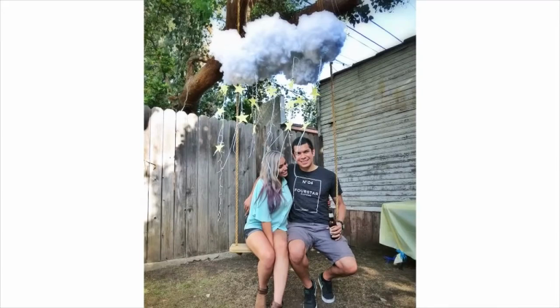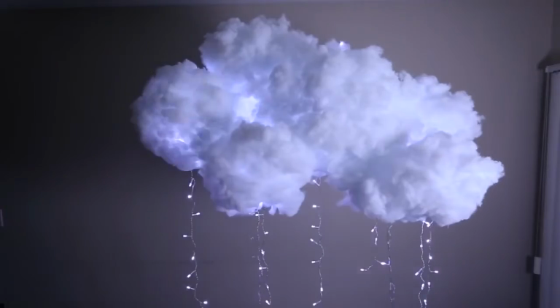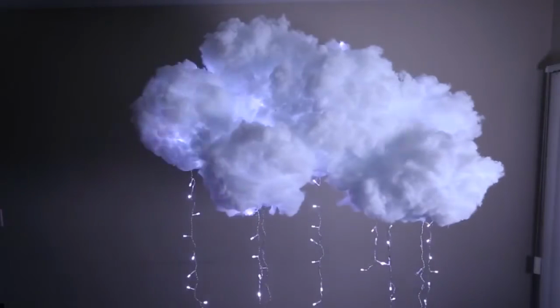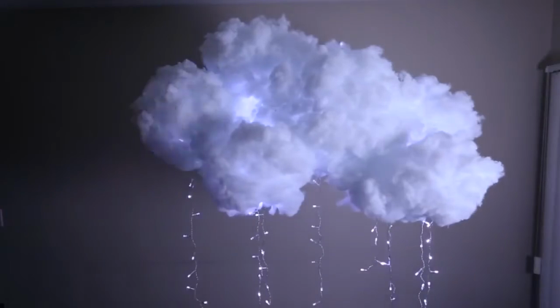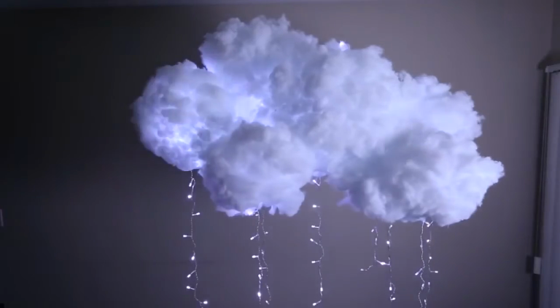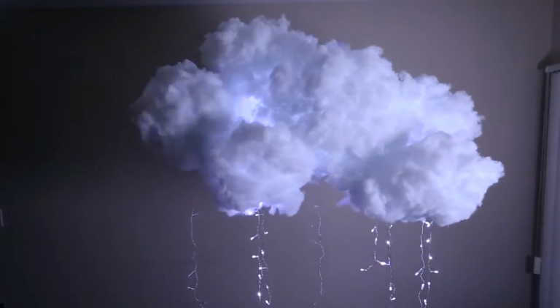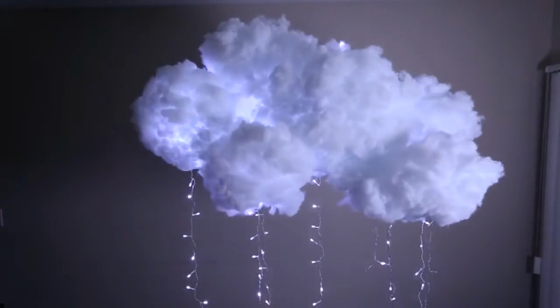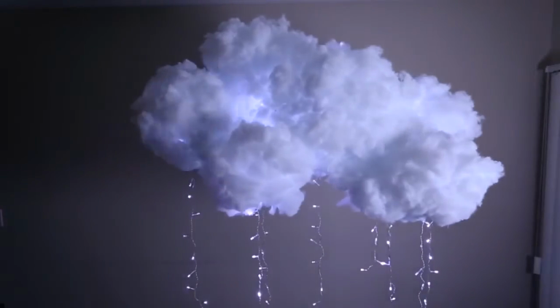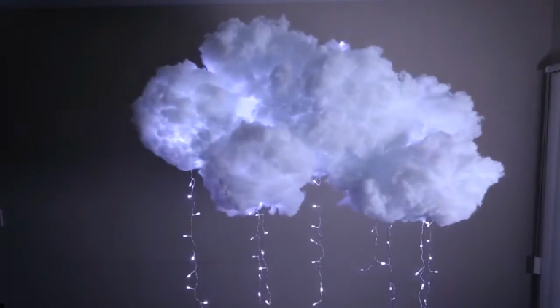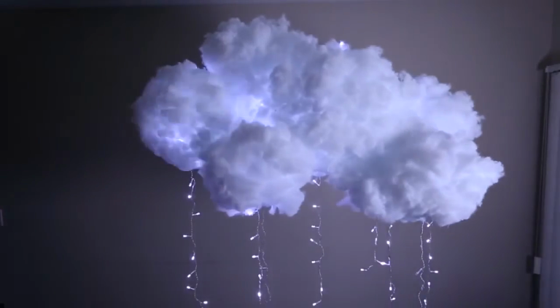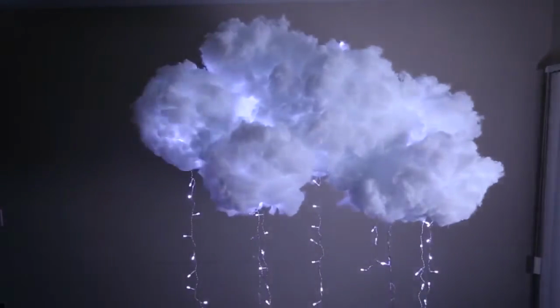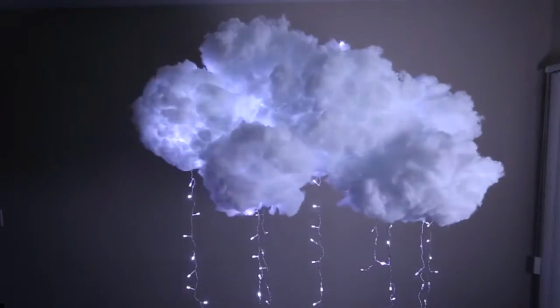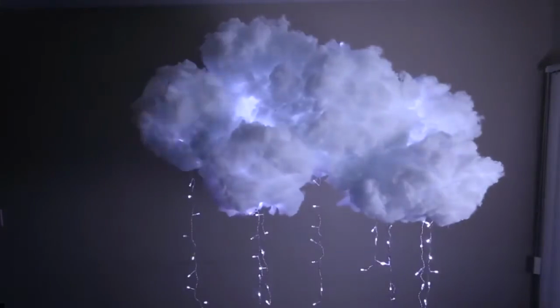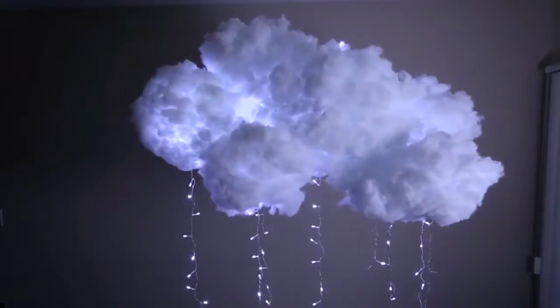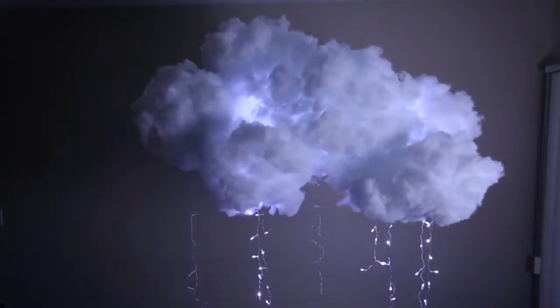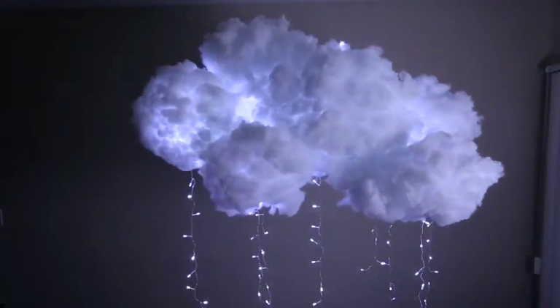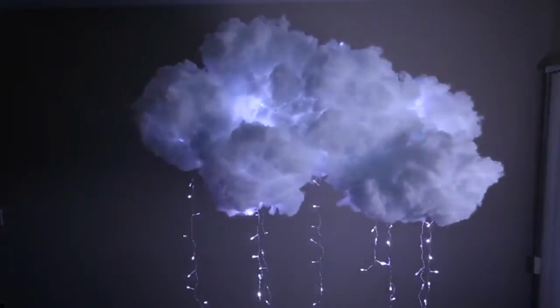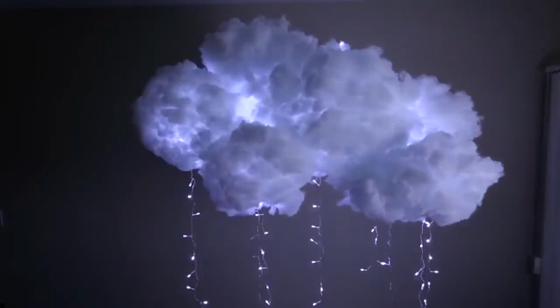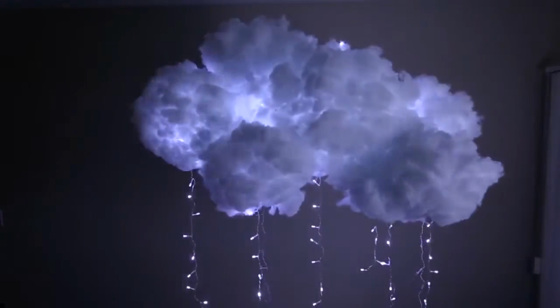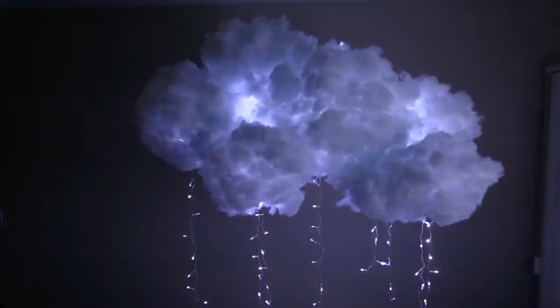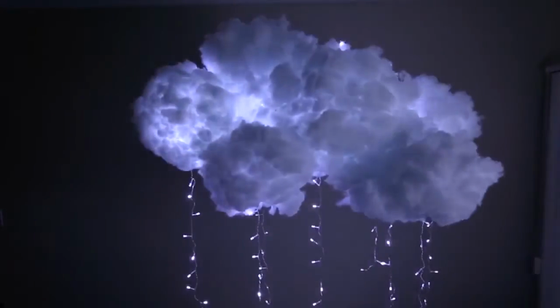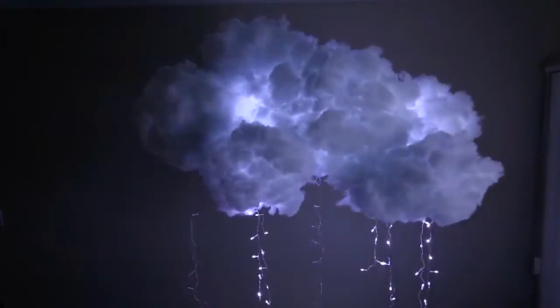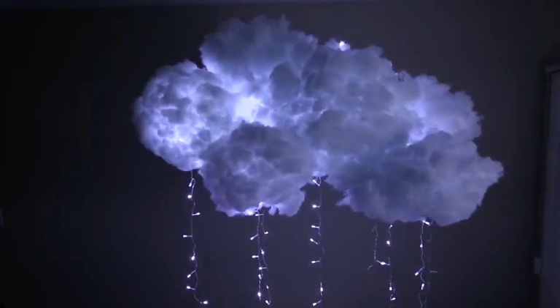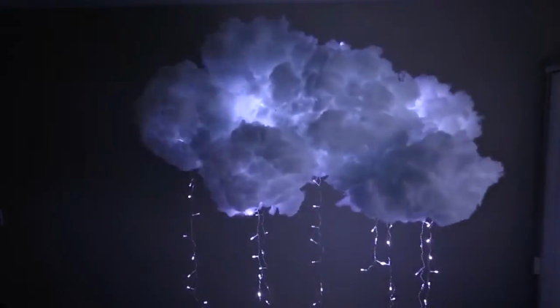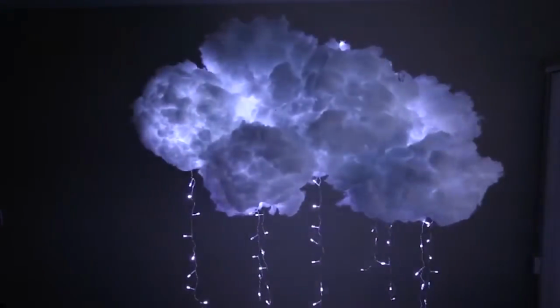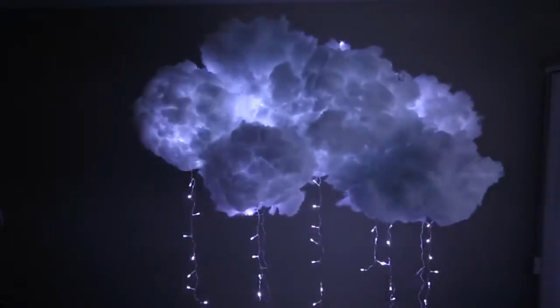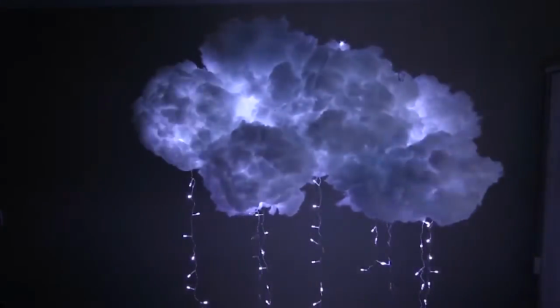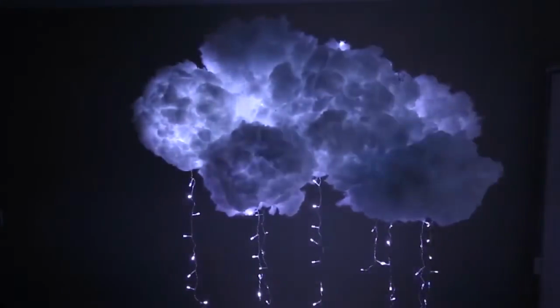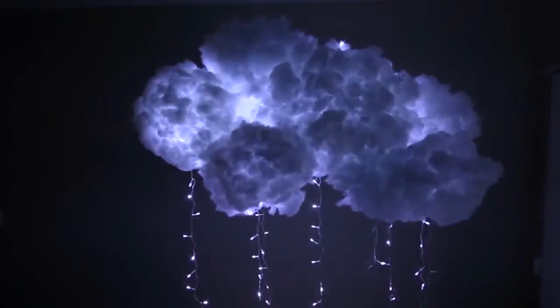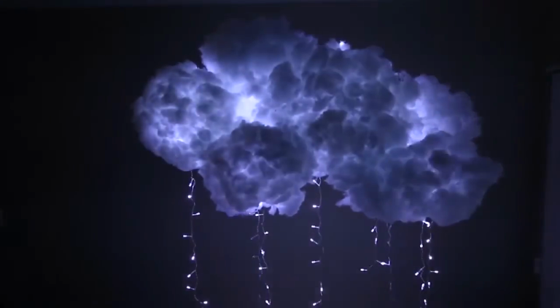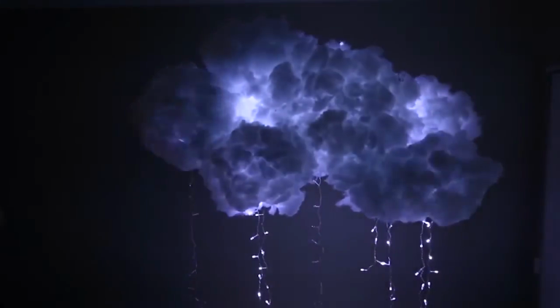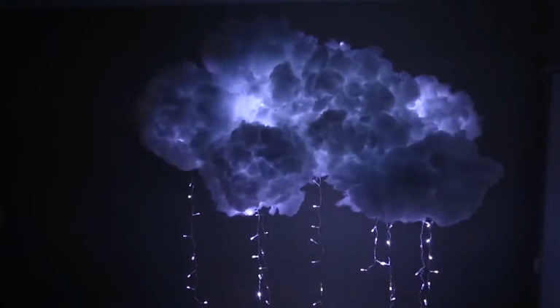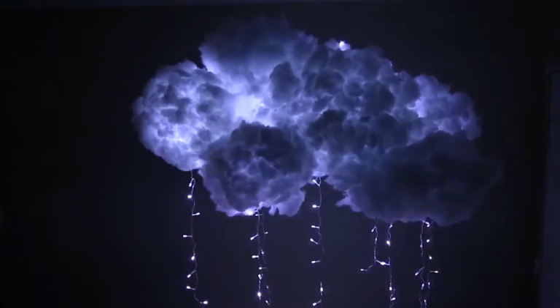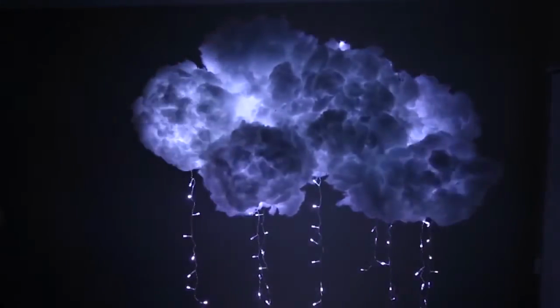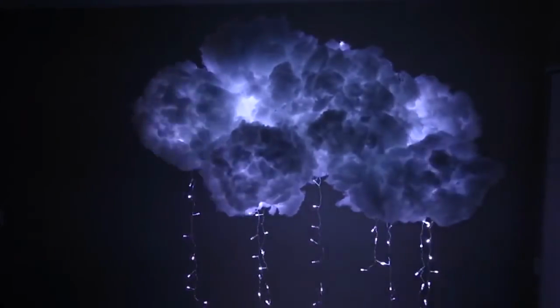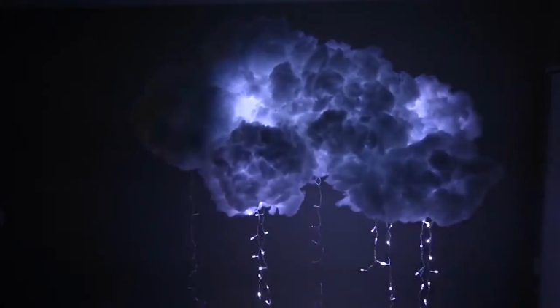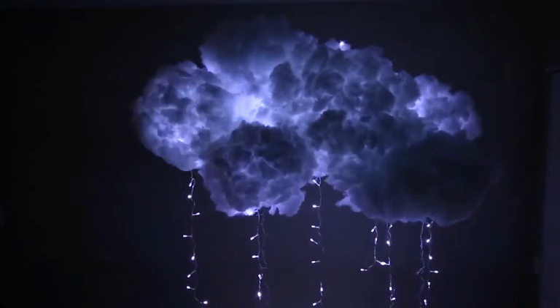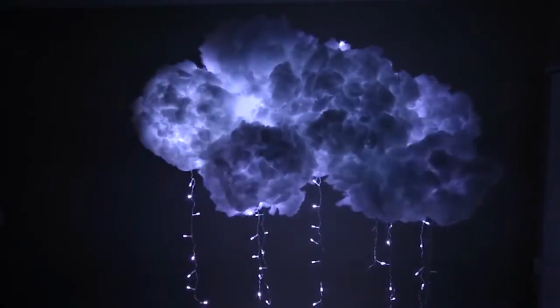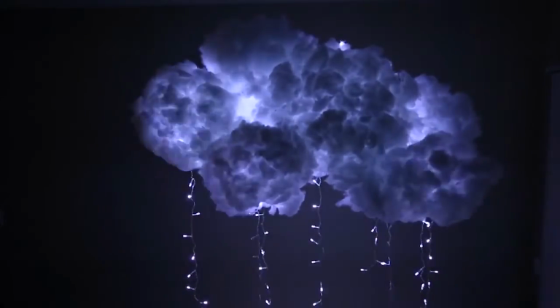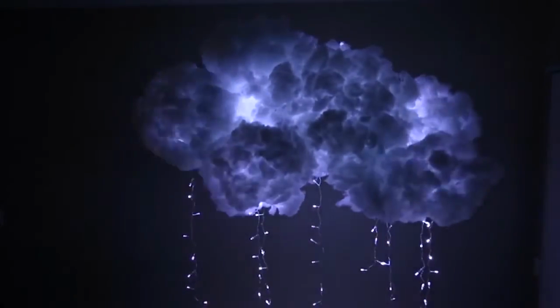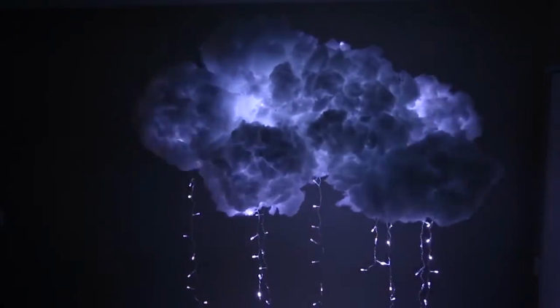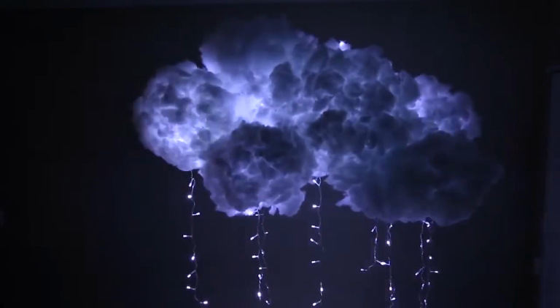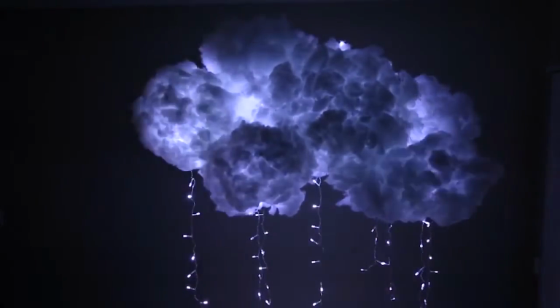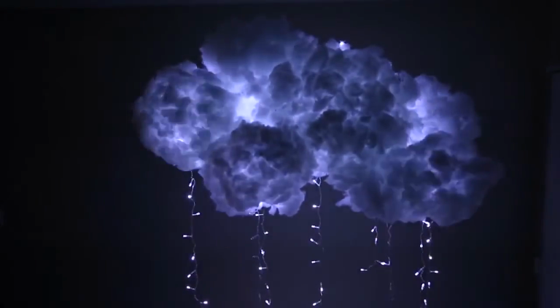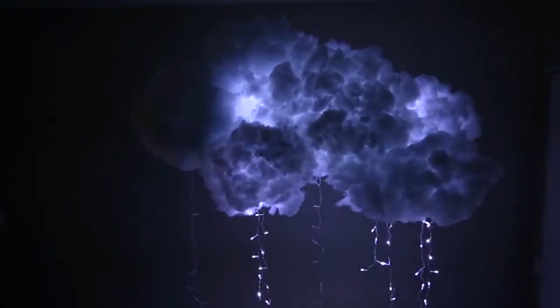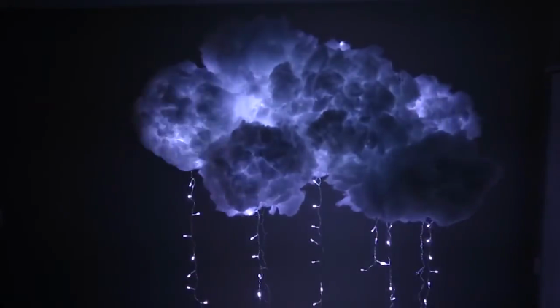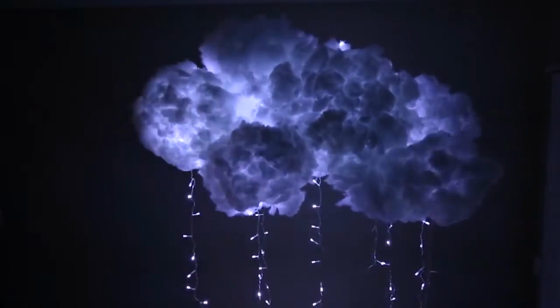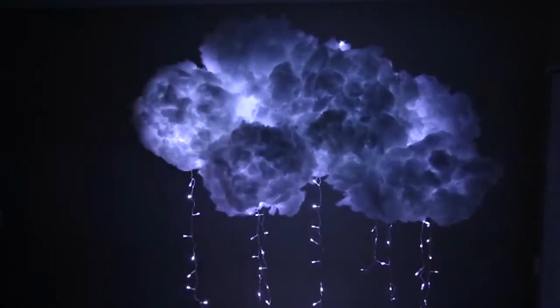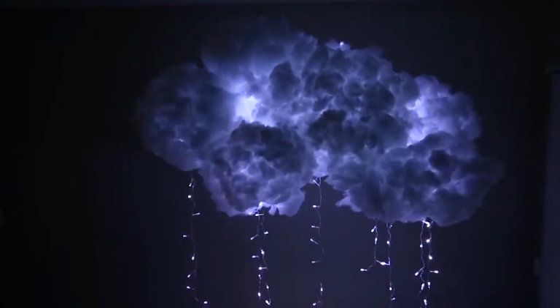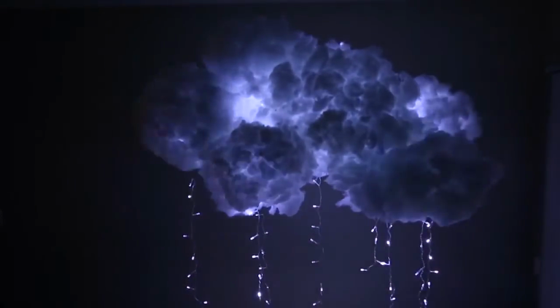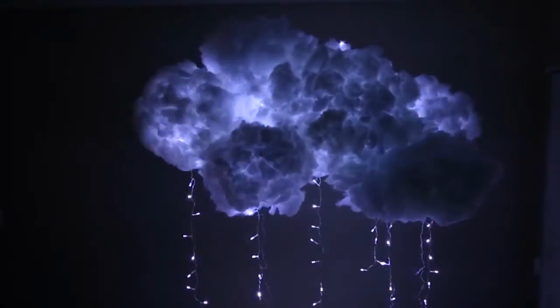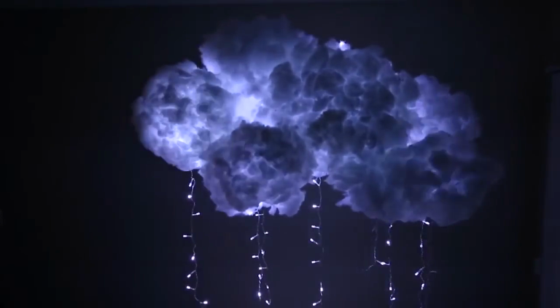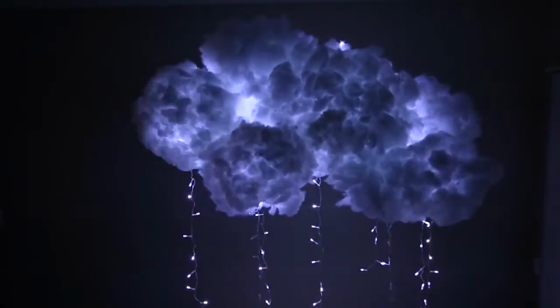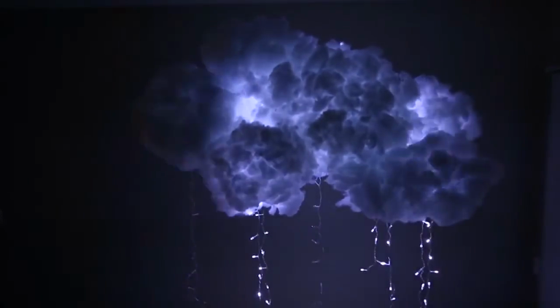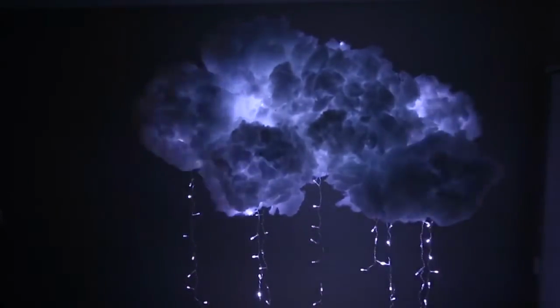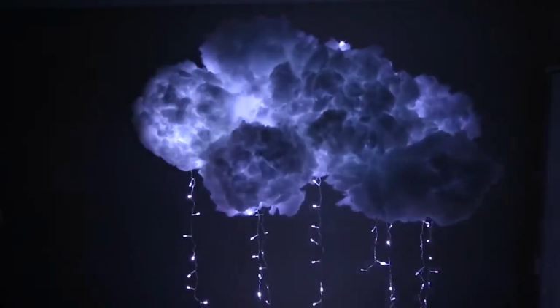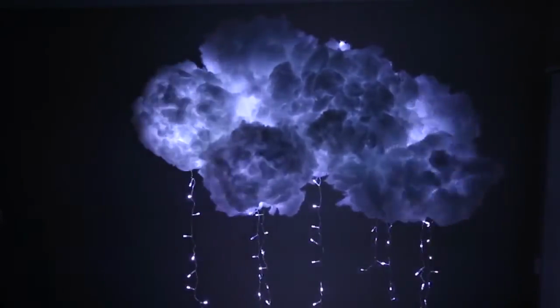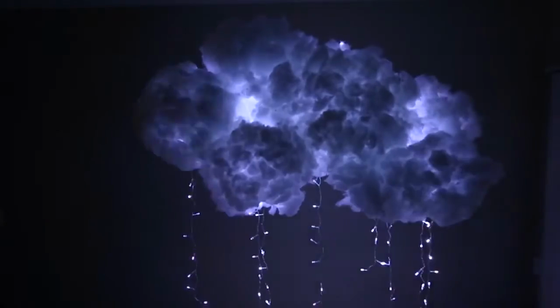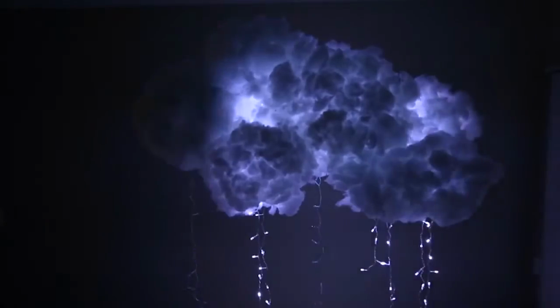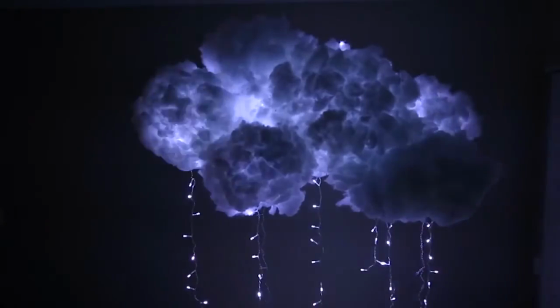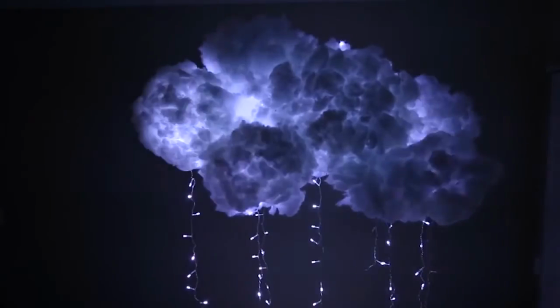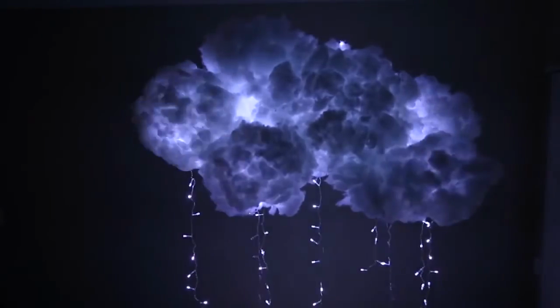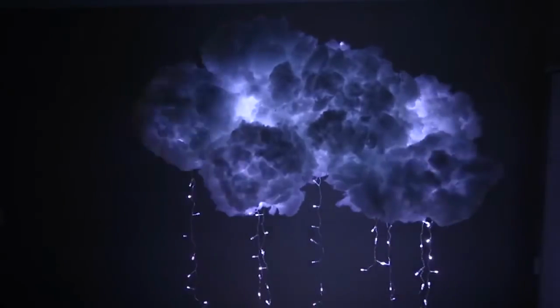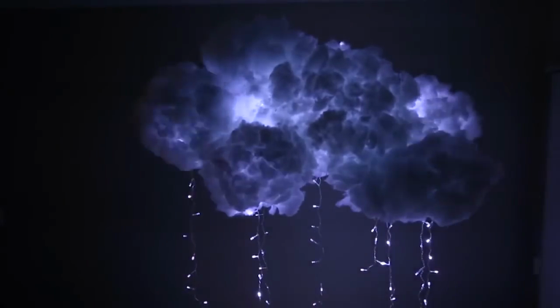Now you have your very own cloud light. You can use it for a baby shower or you can keep it in your room as magical décor.